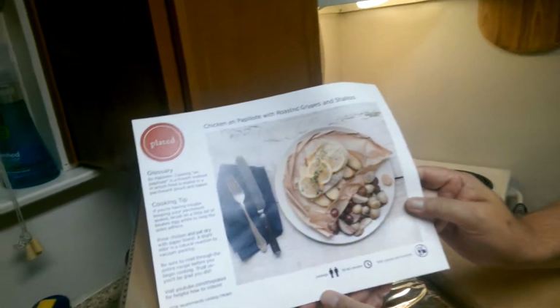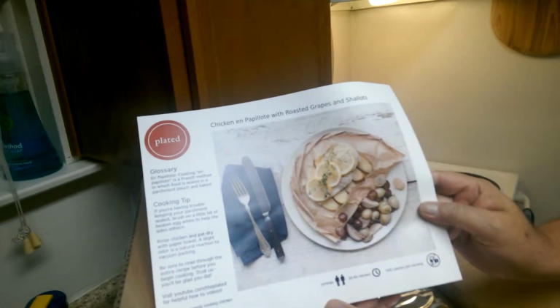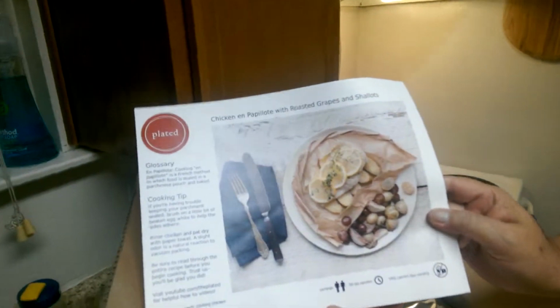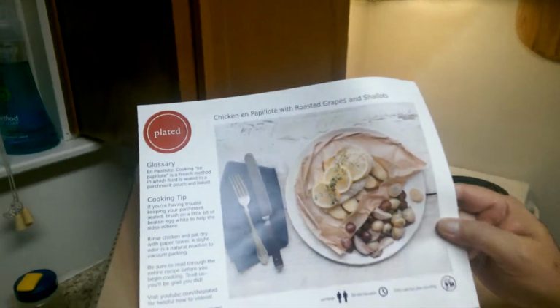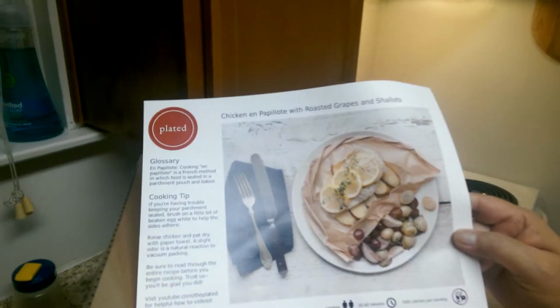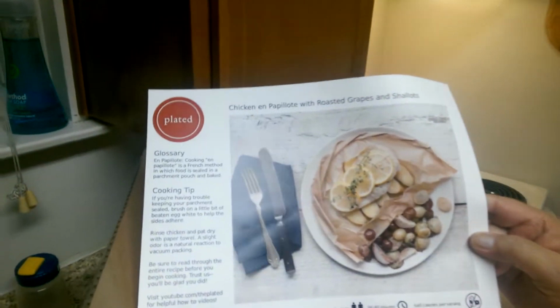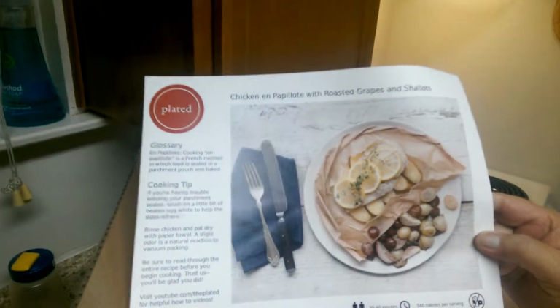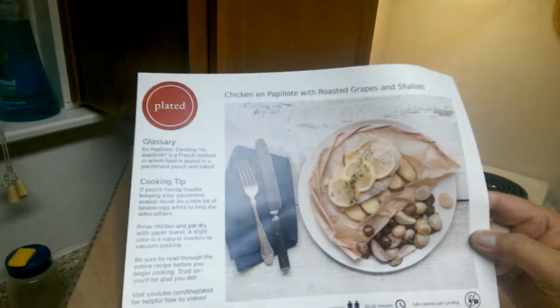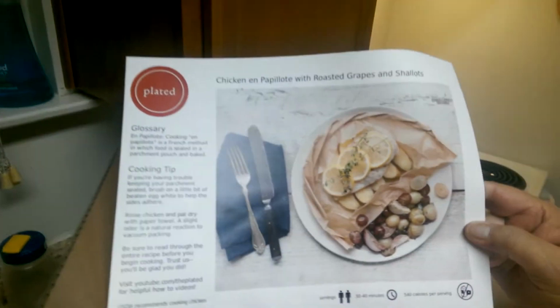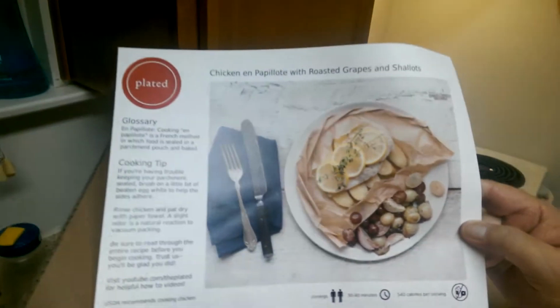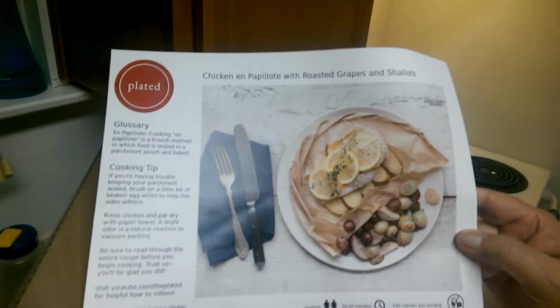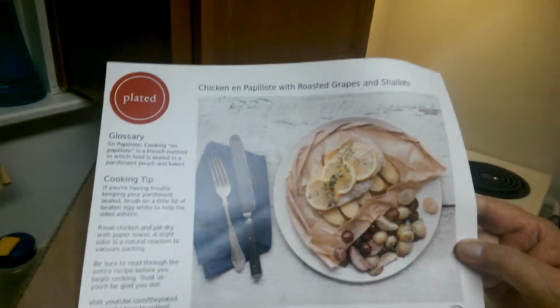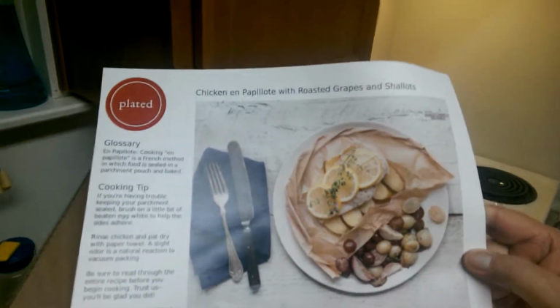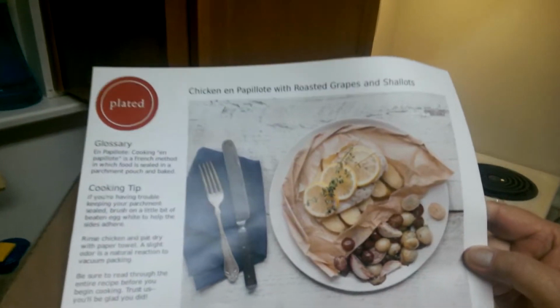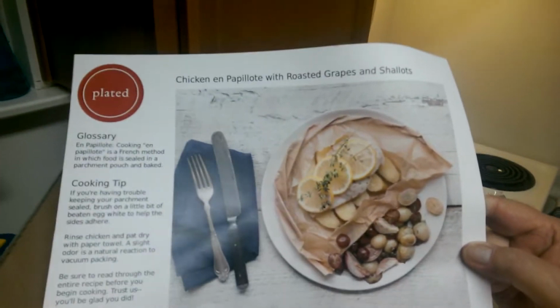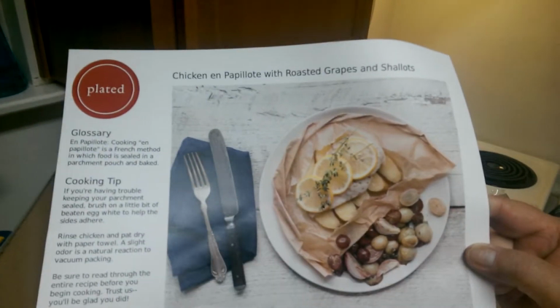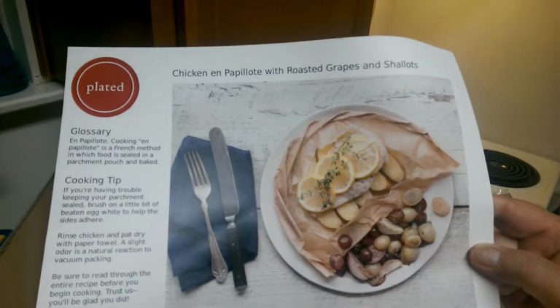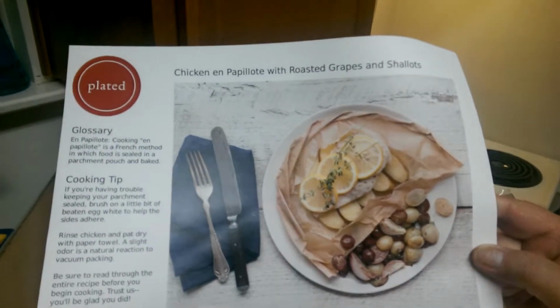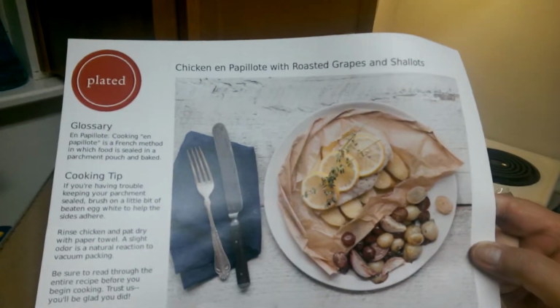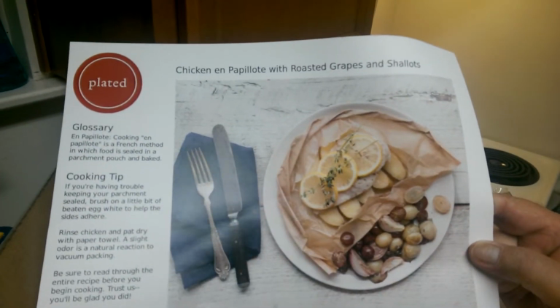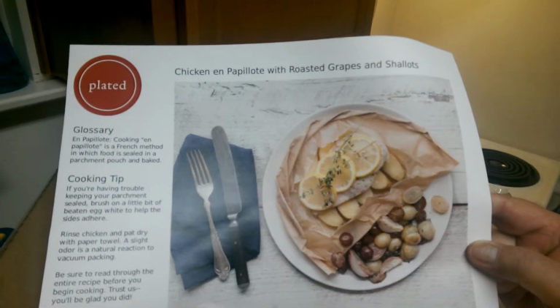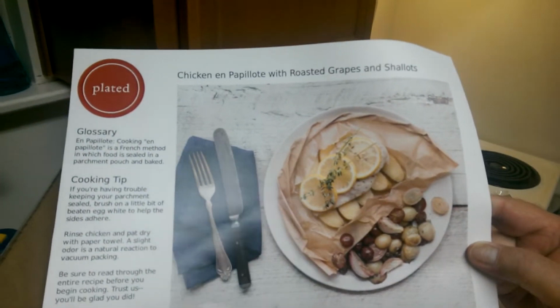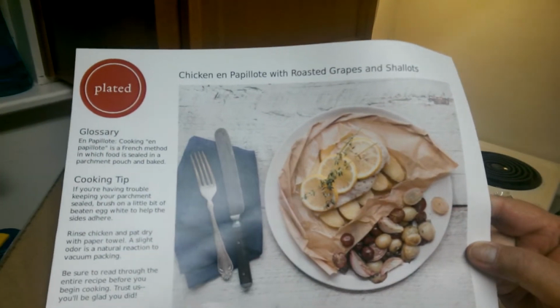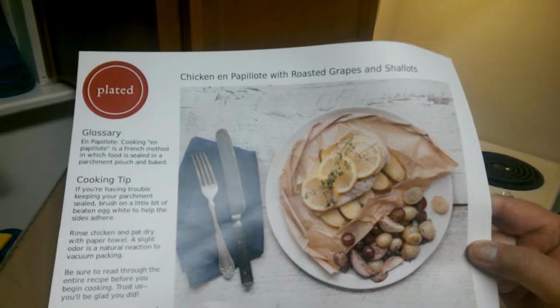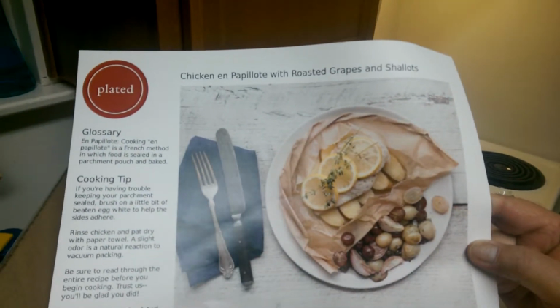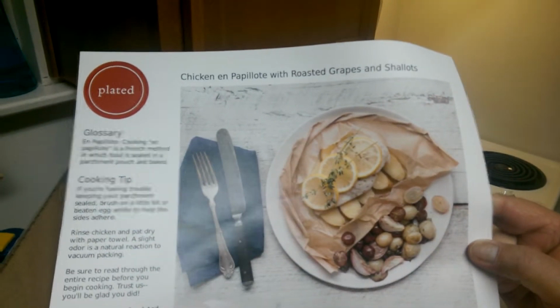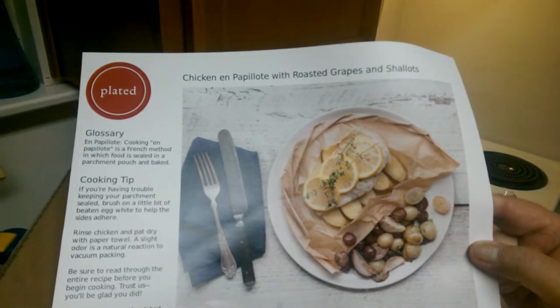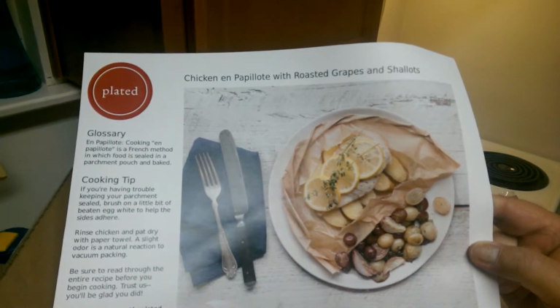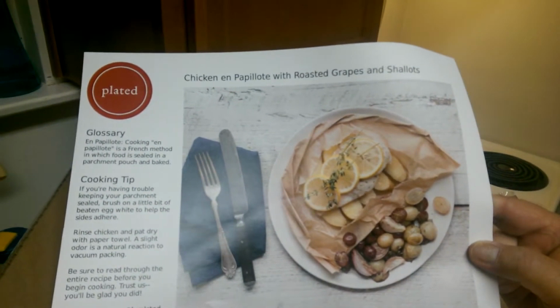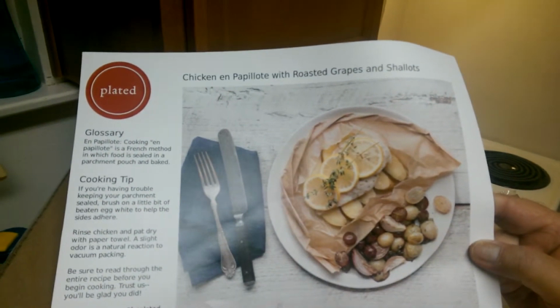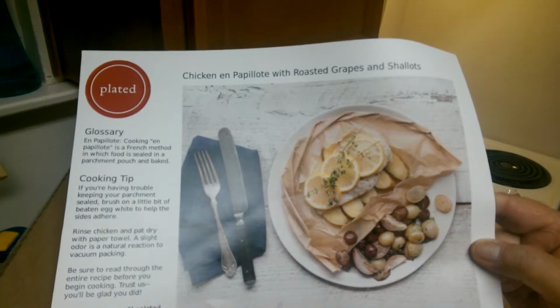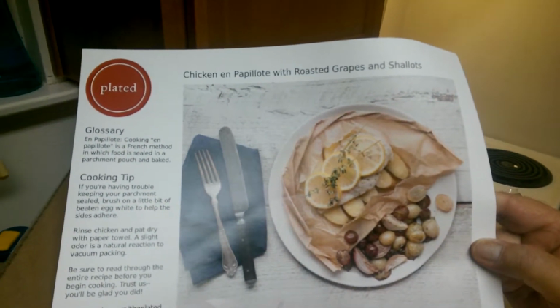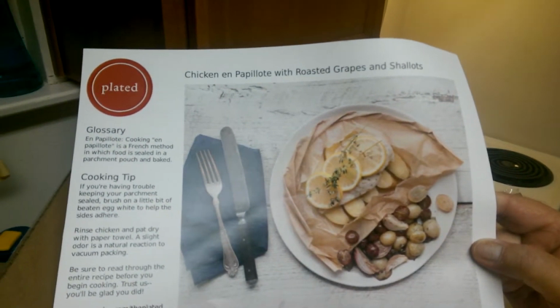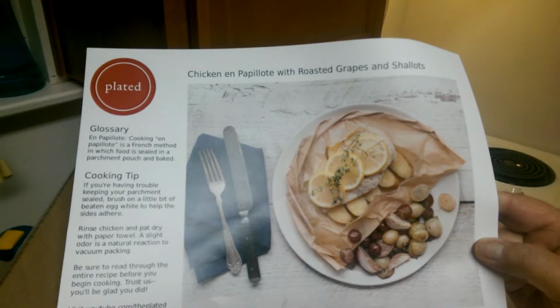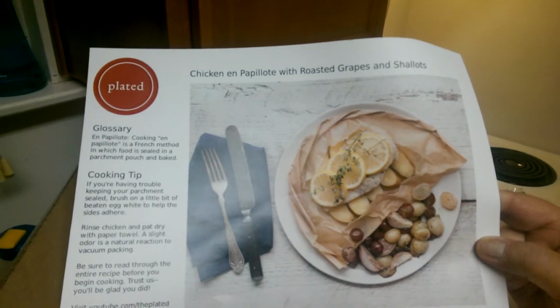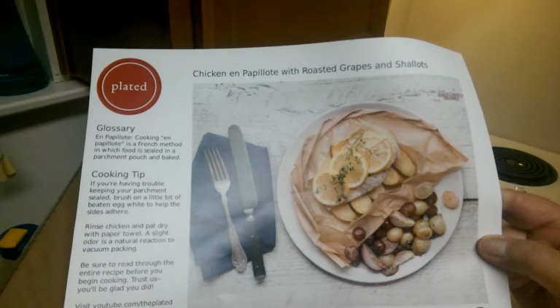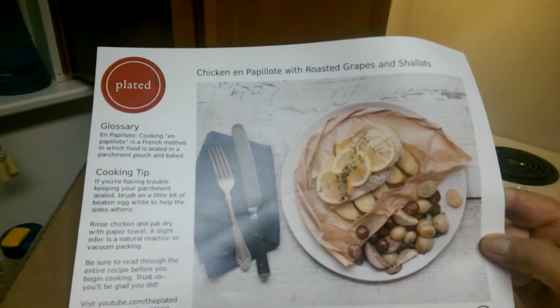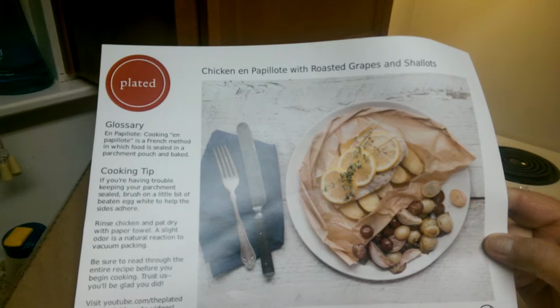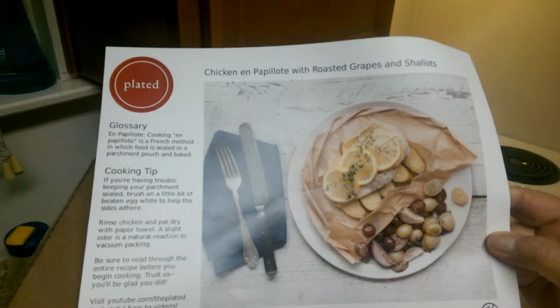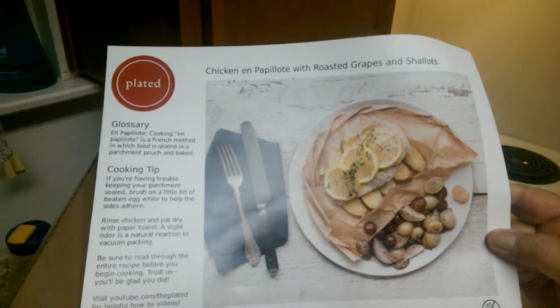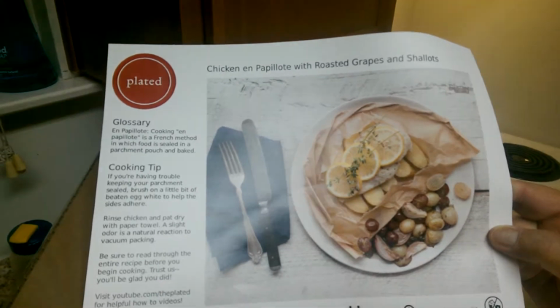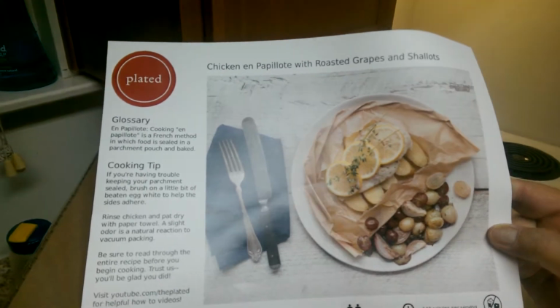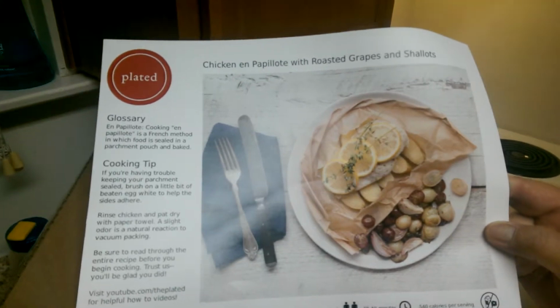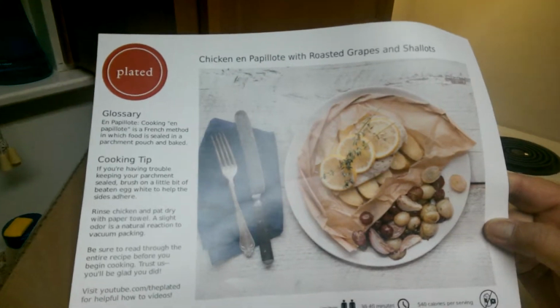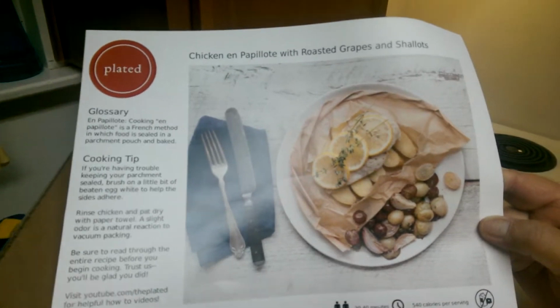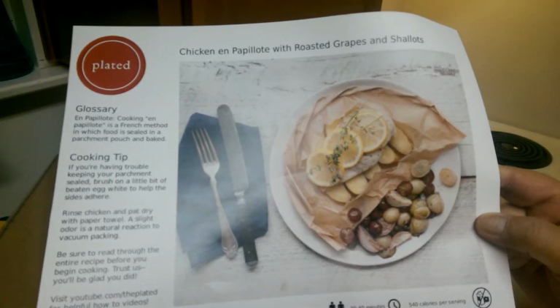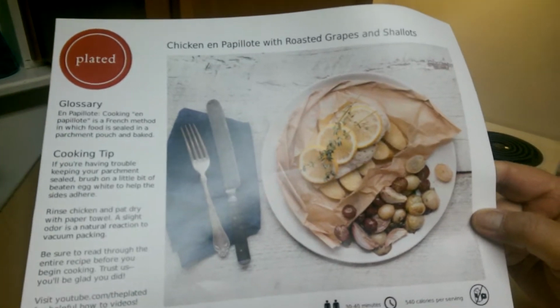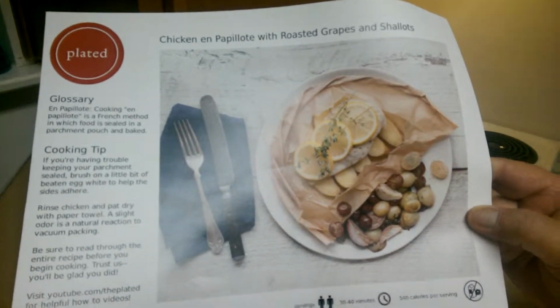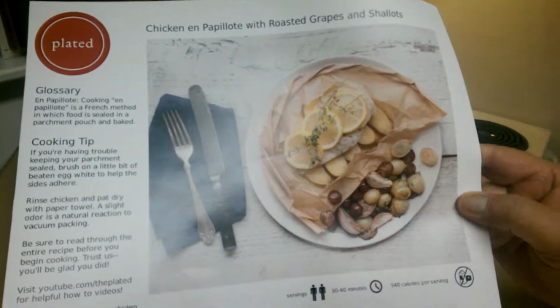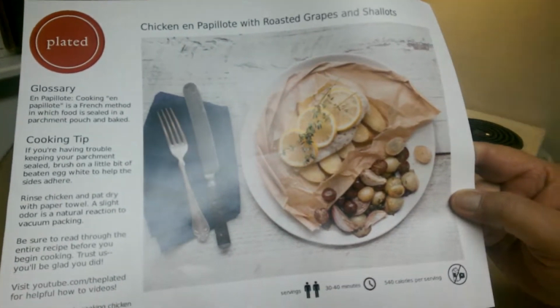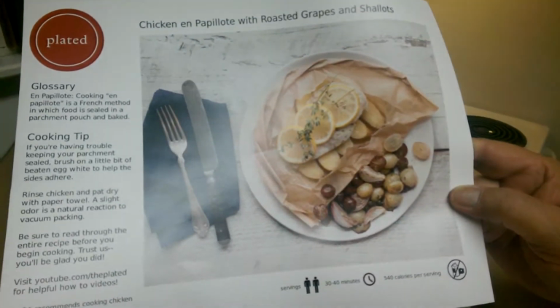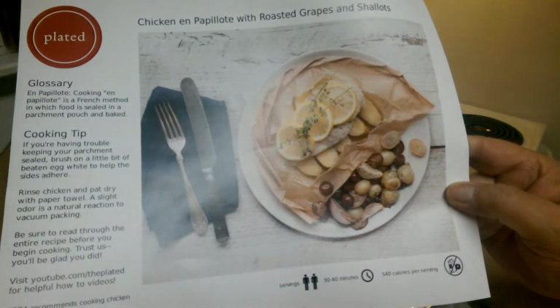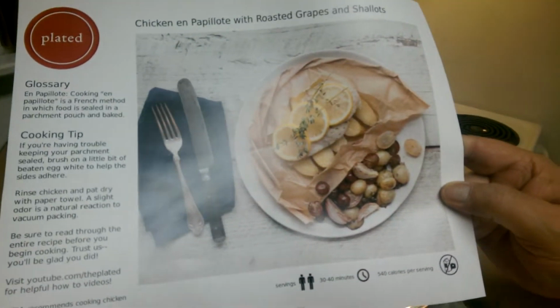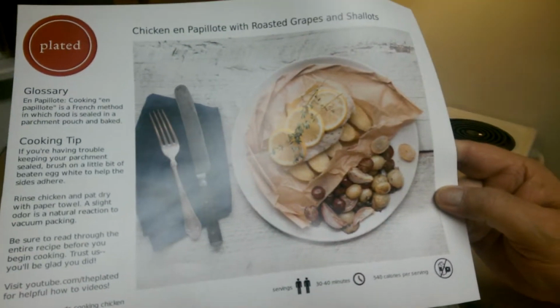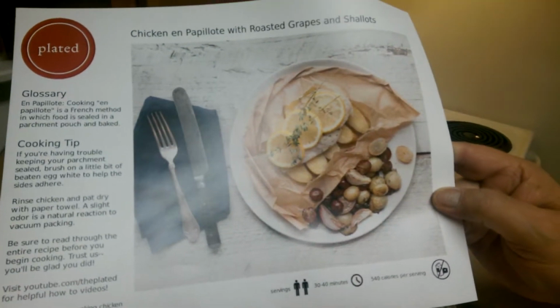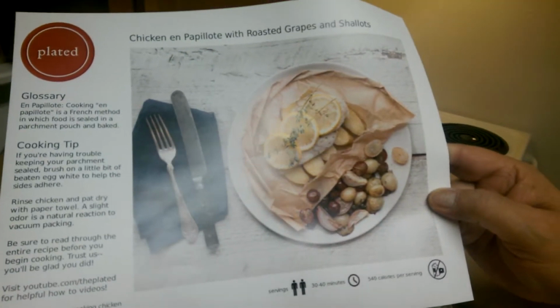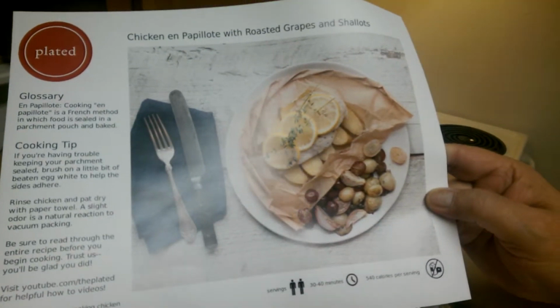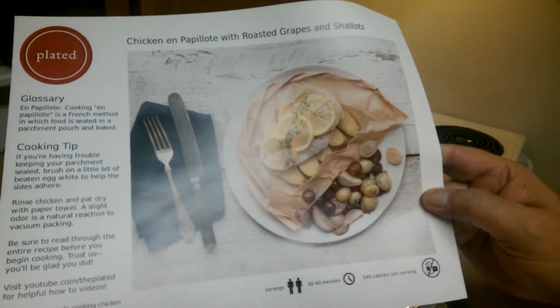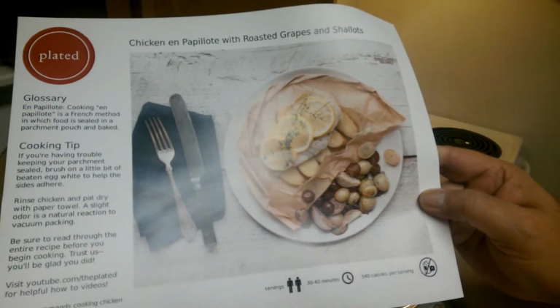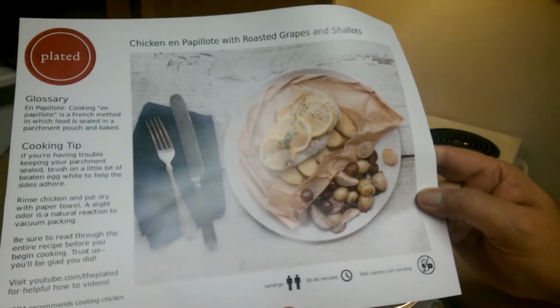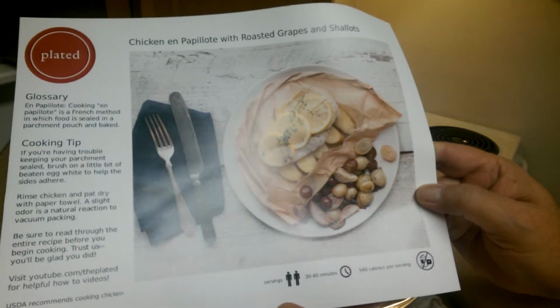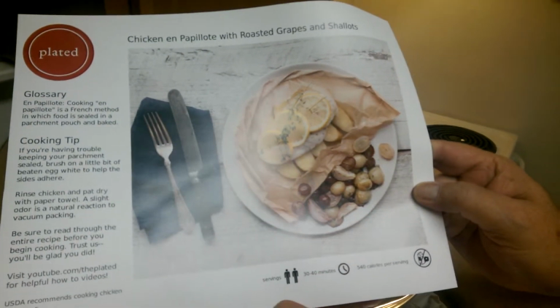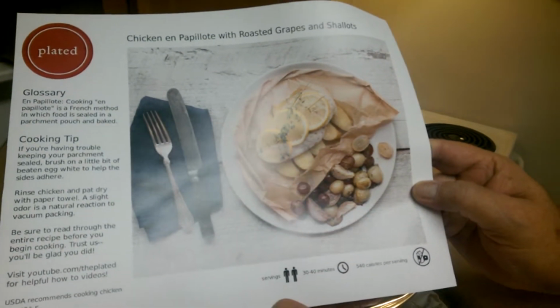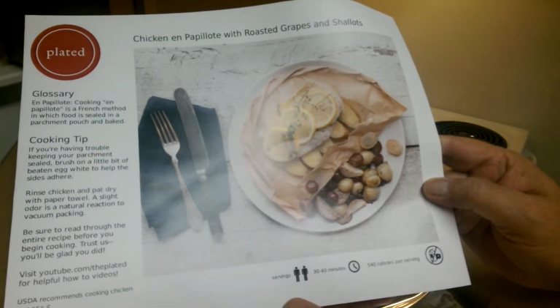This week we have chicken empapadotte with roasted grapes and shallots, which absolutely looks beautiful.